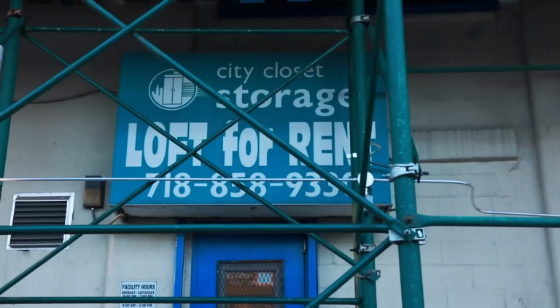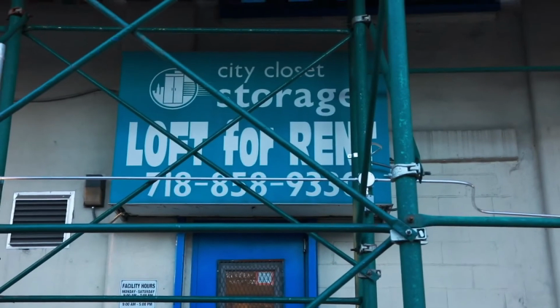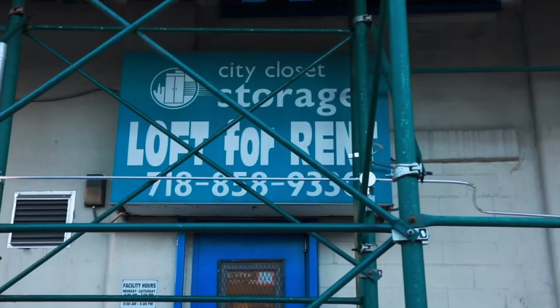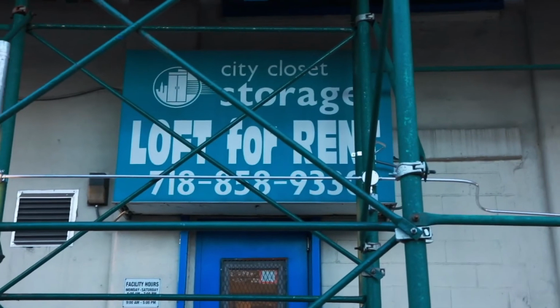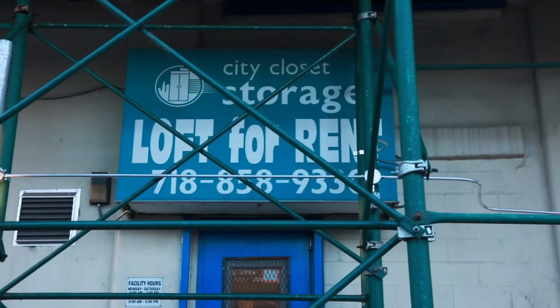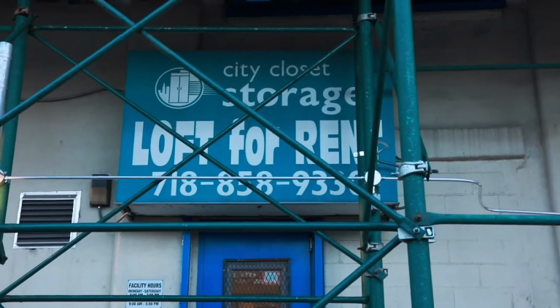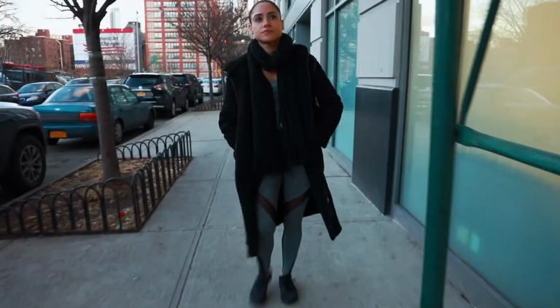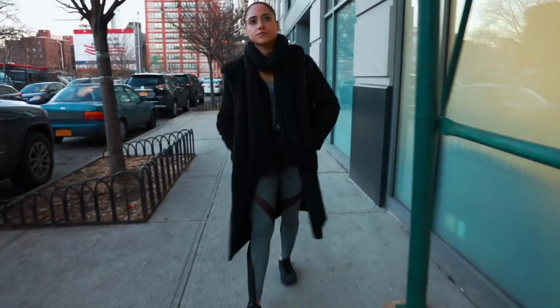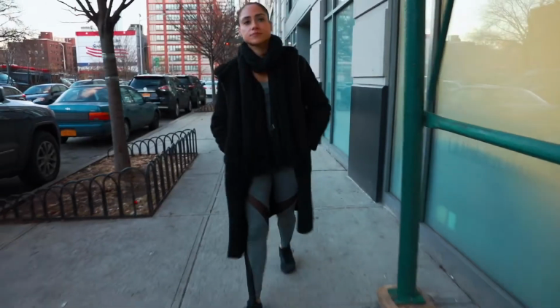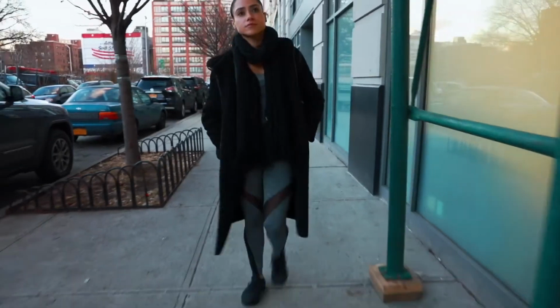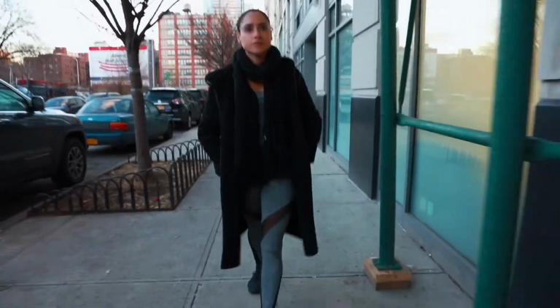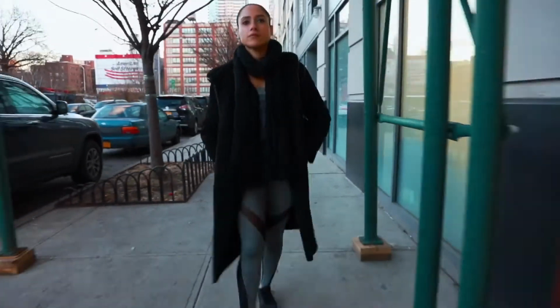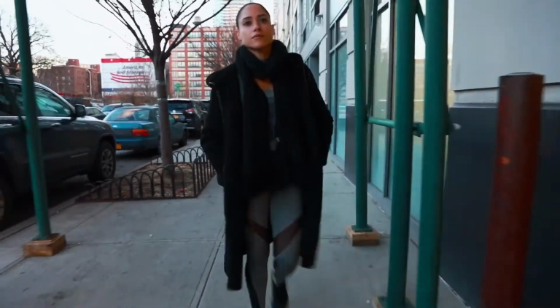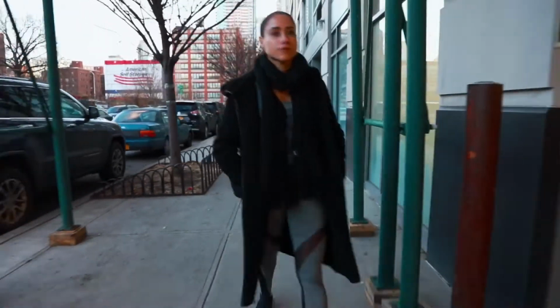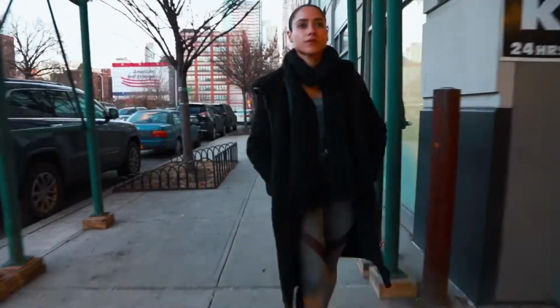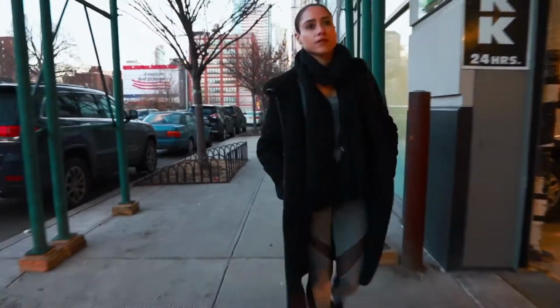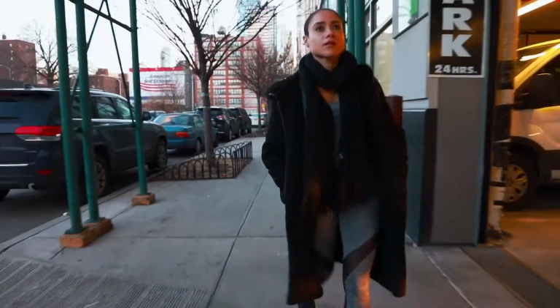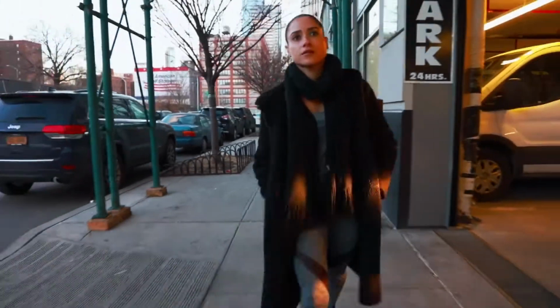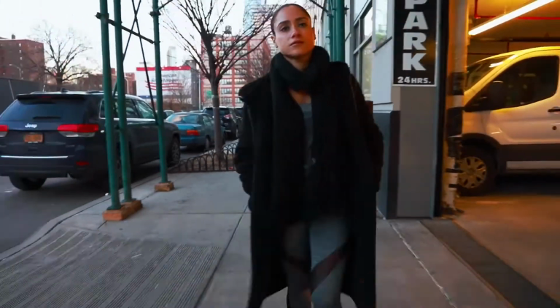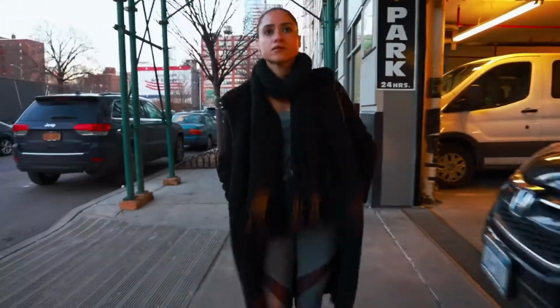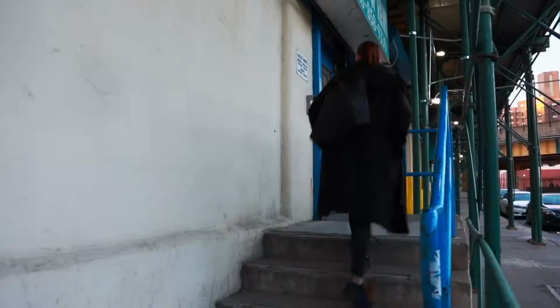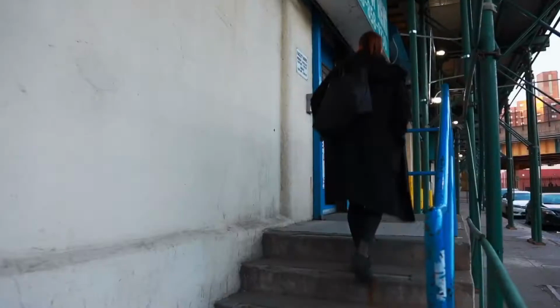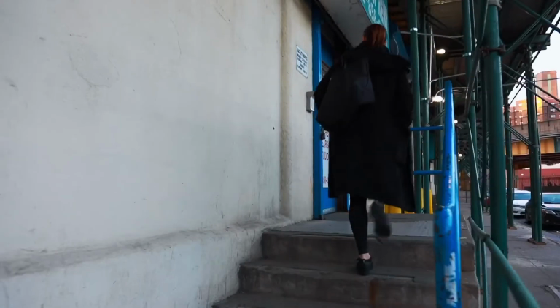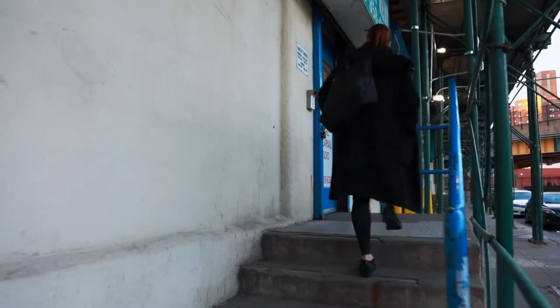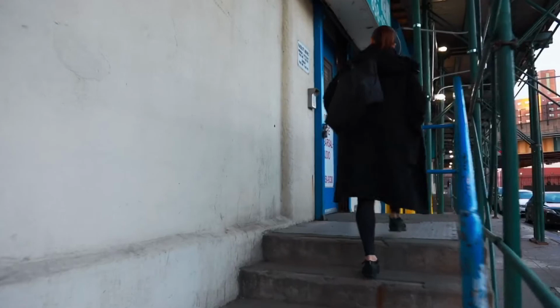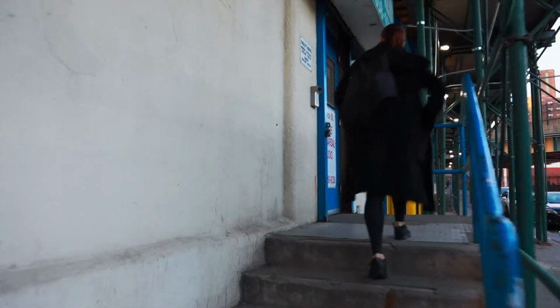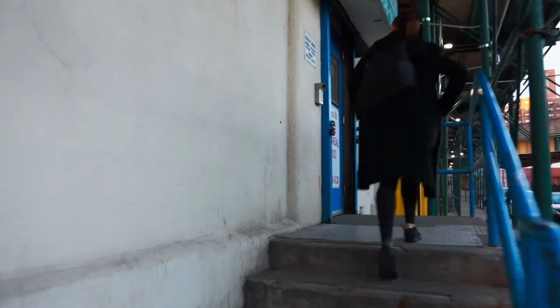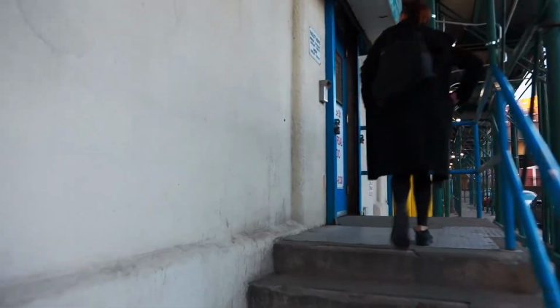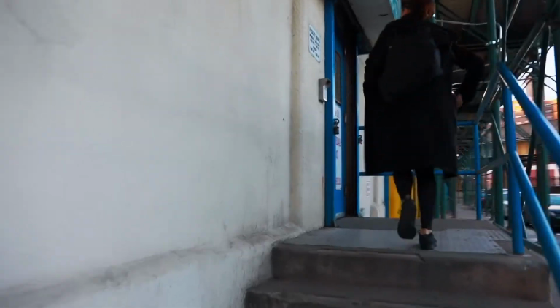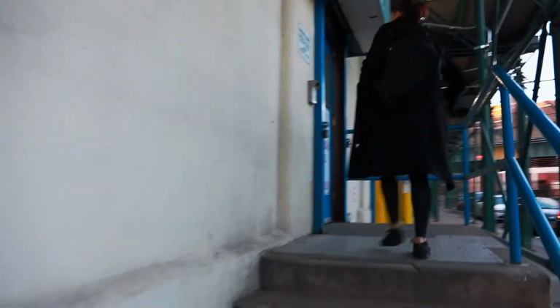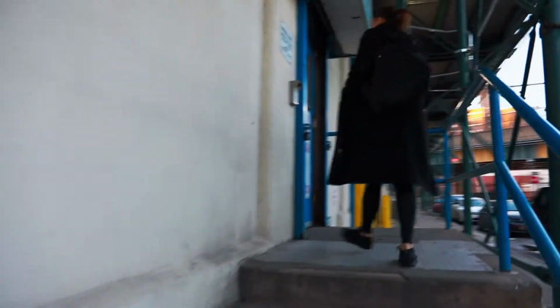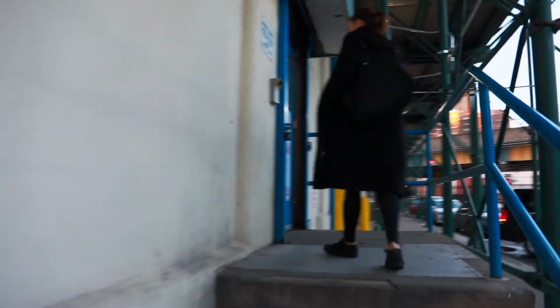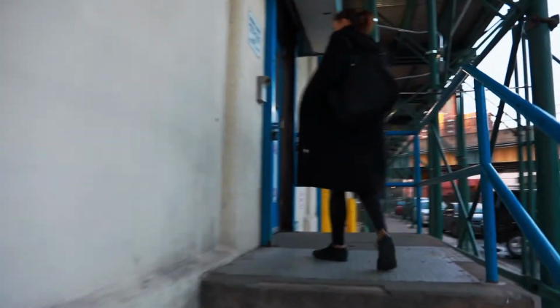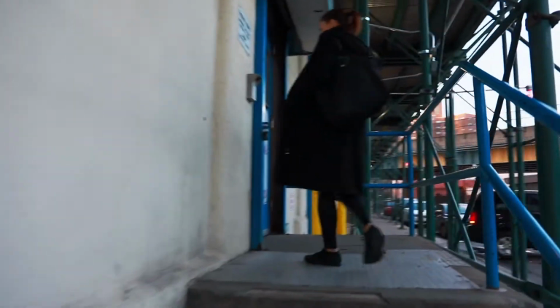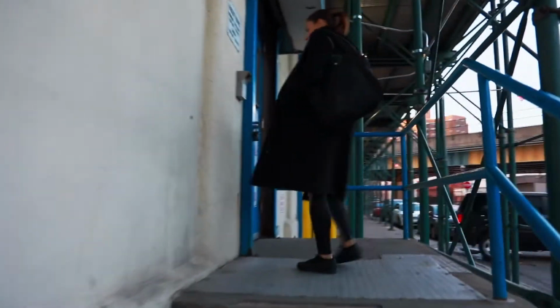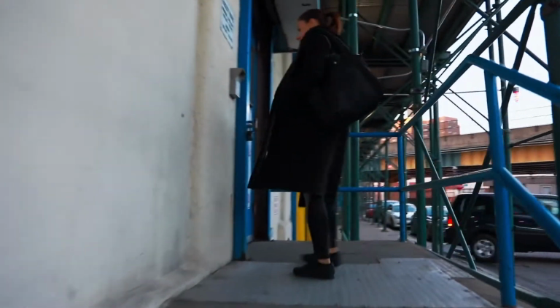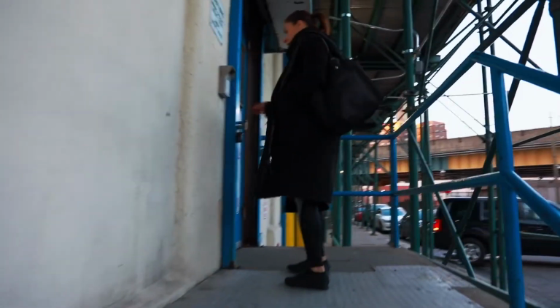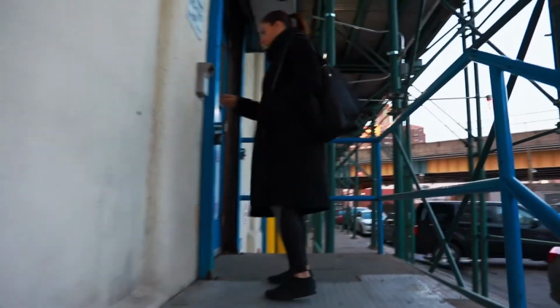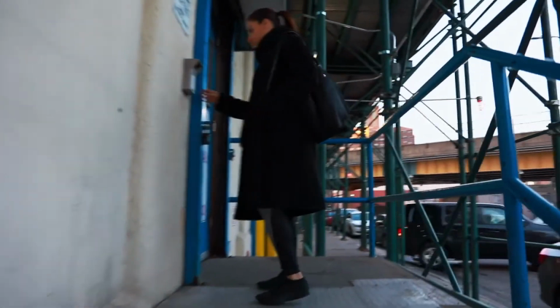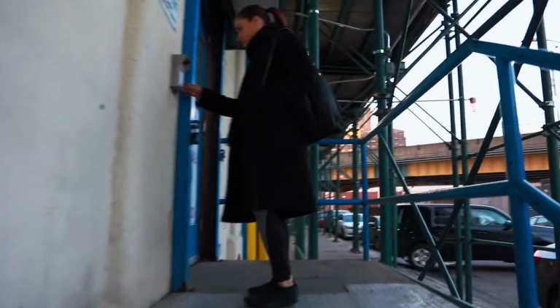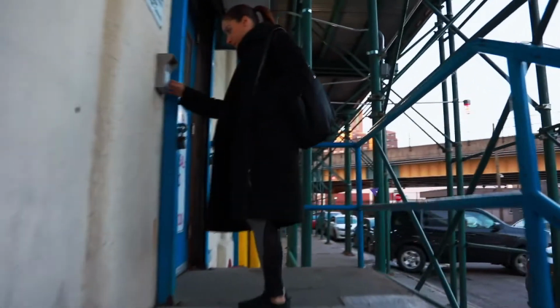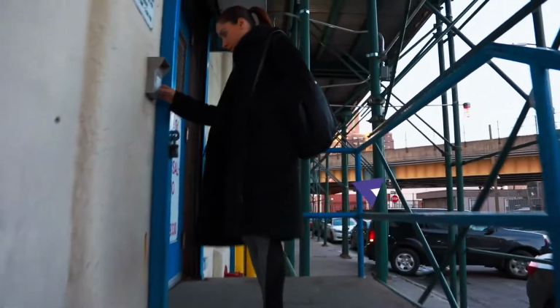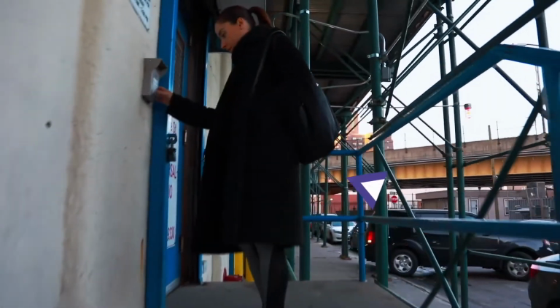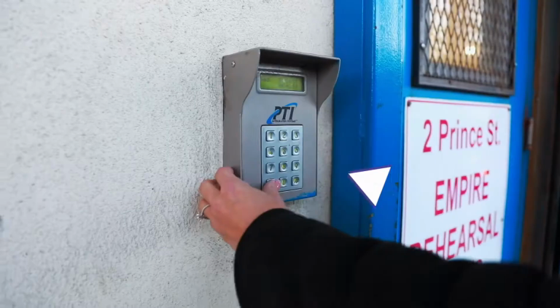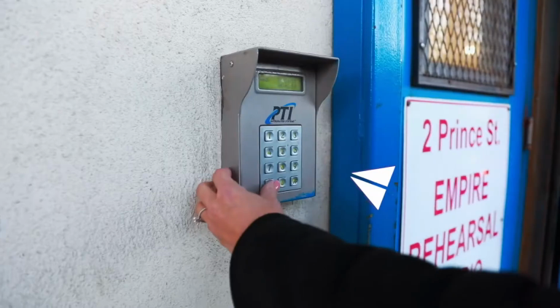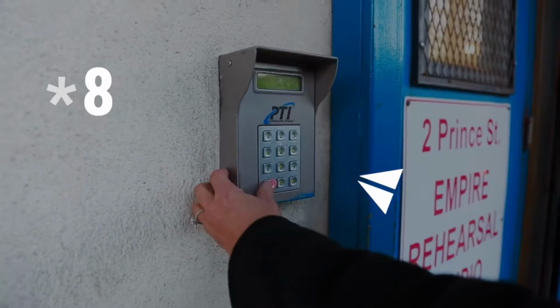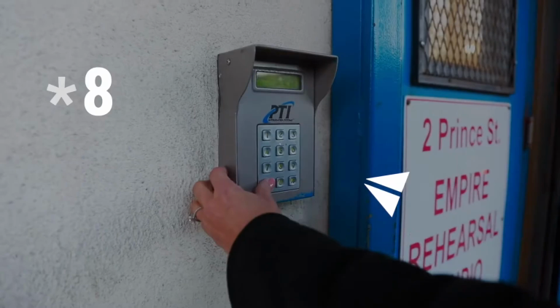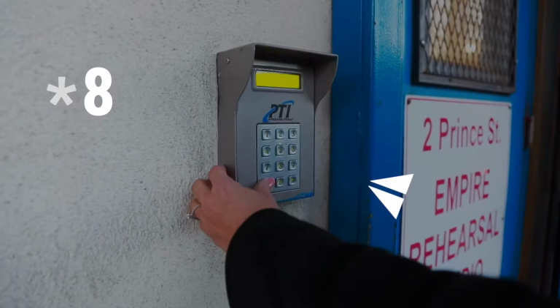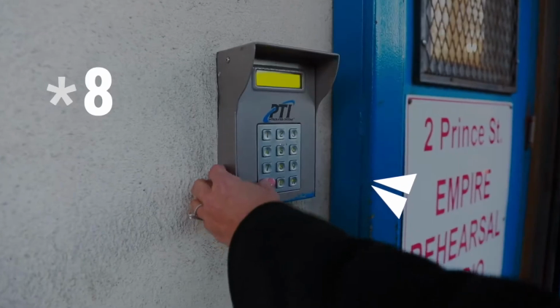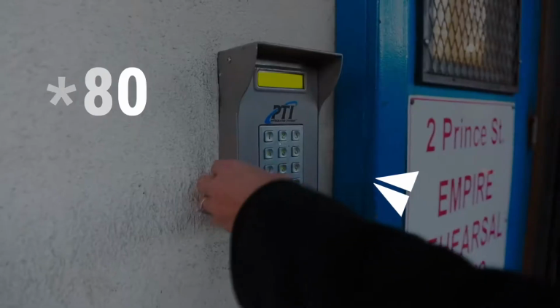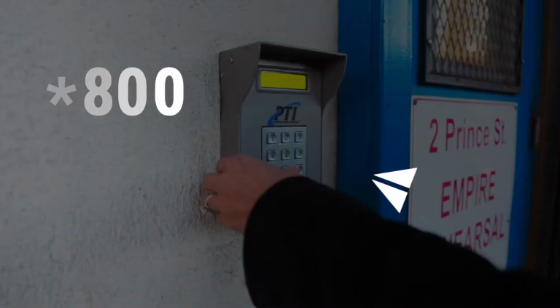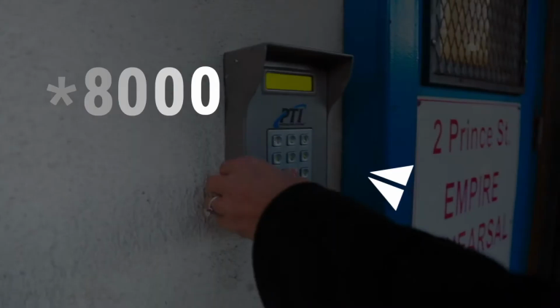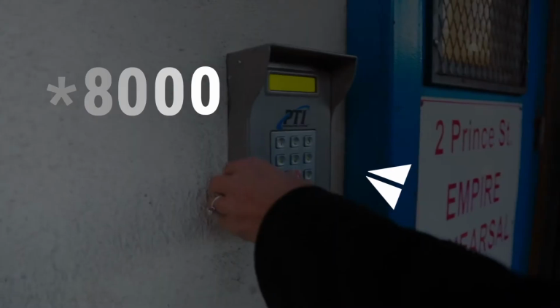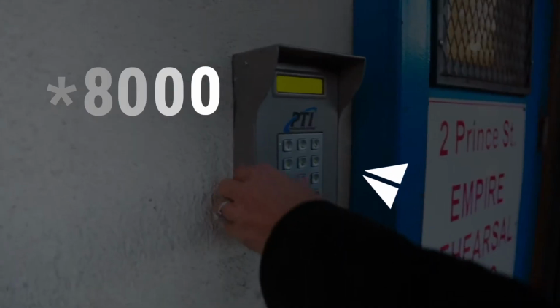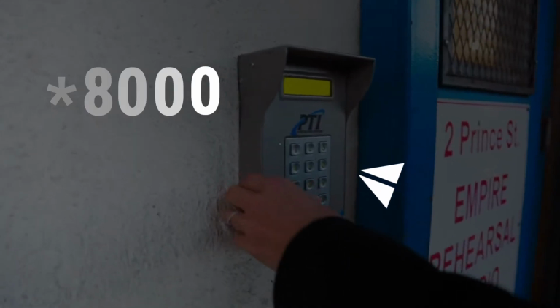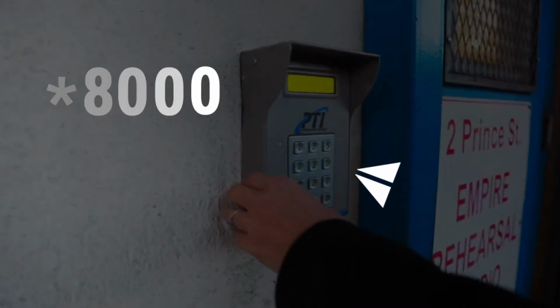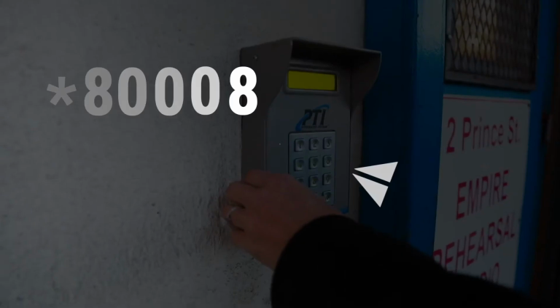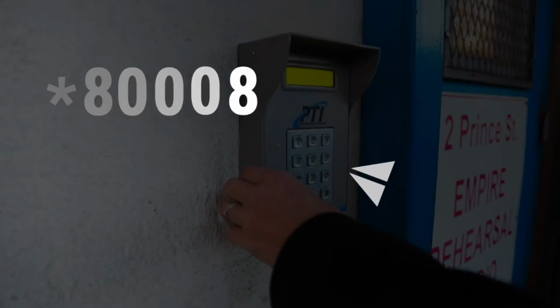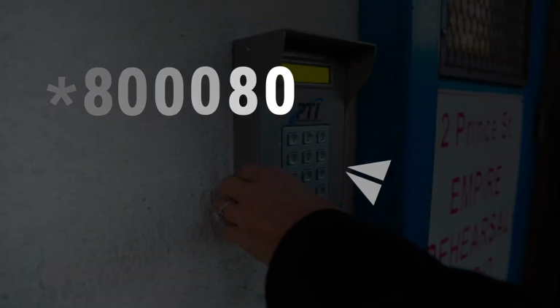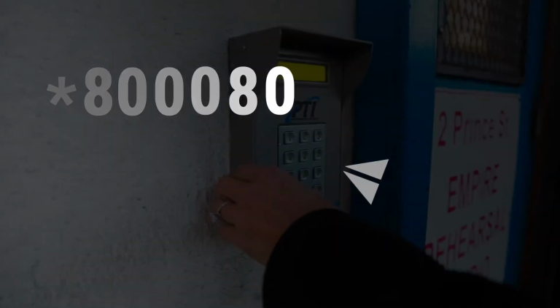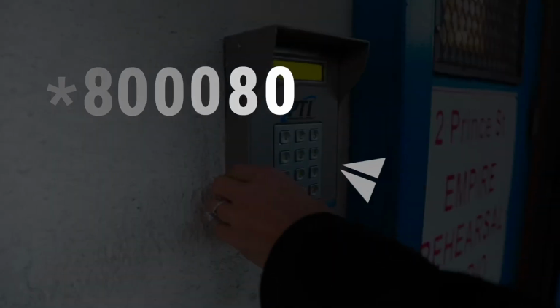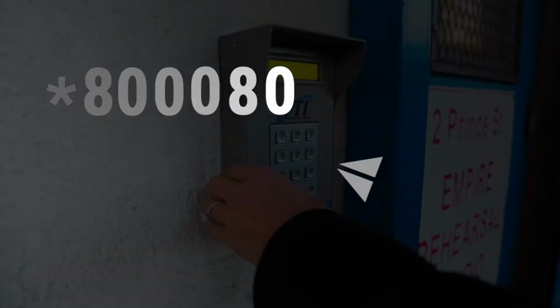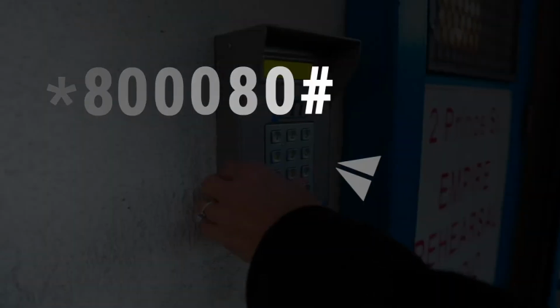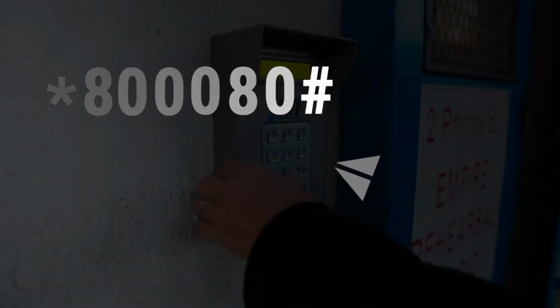You're gonna walk down Prince Street, just past the loading dock, right before the parking lot. You'll need this code to gain access to the building.